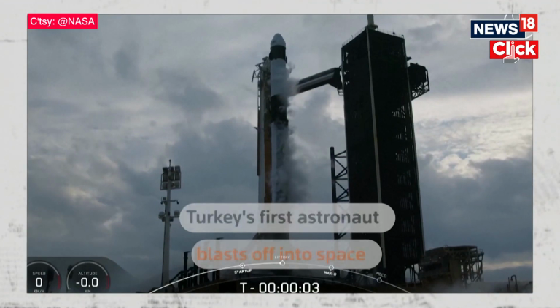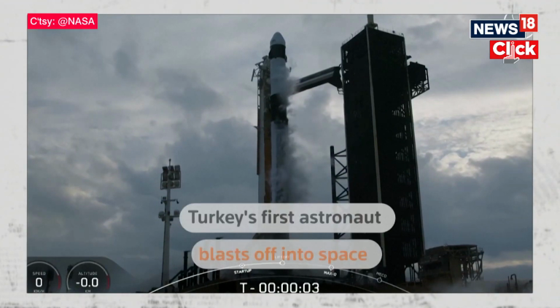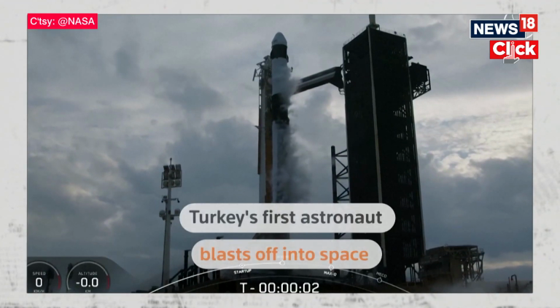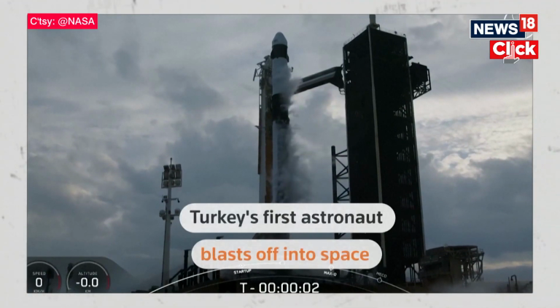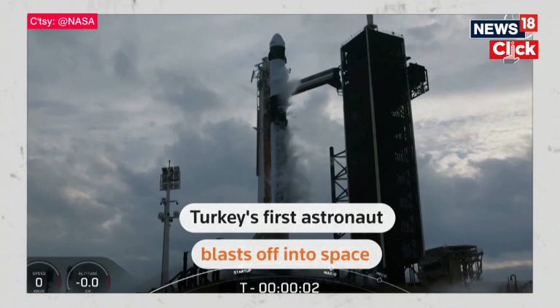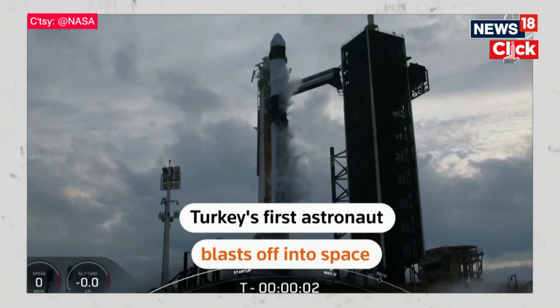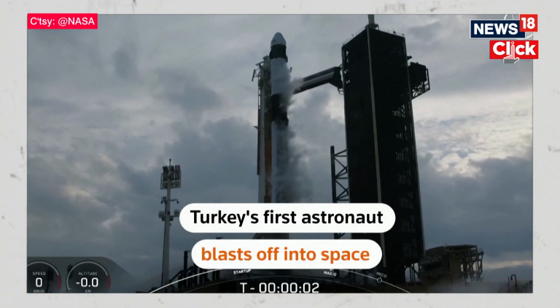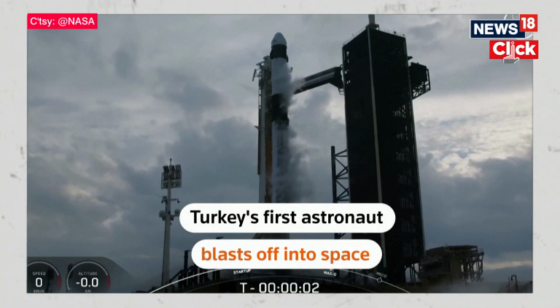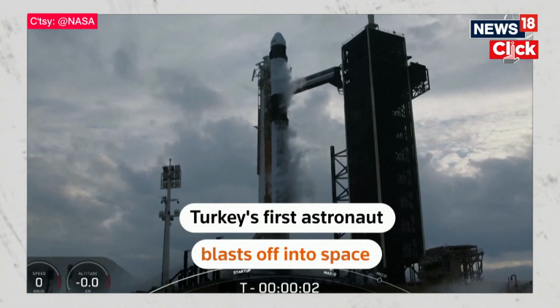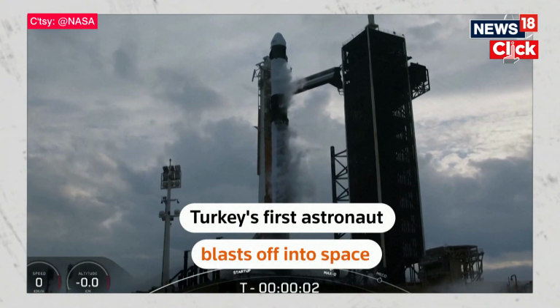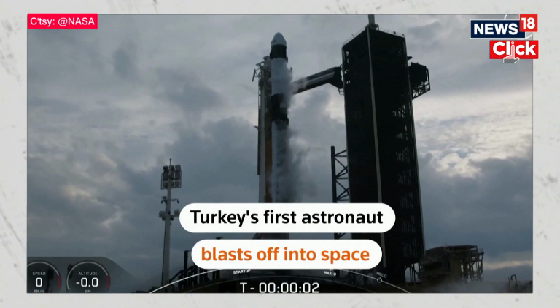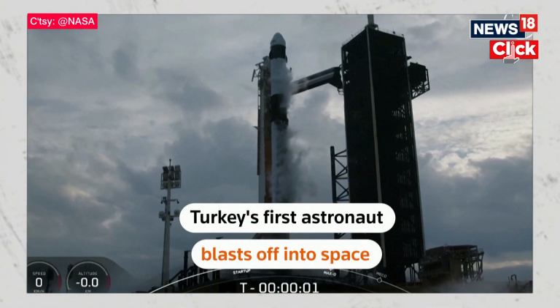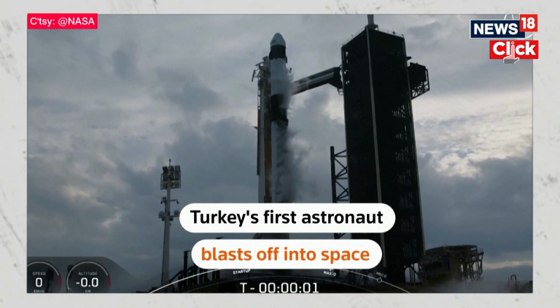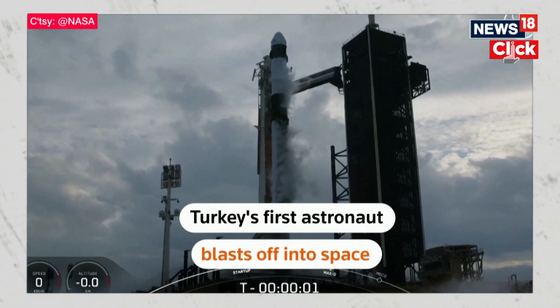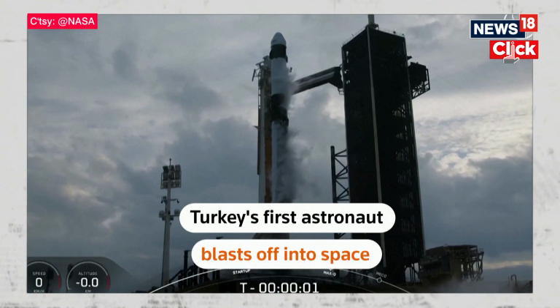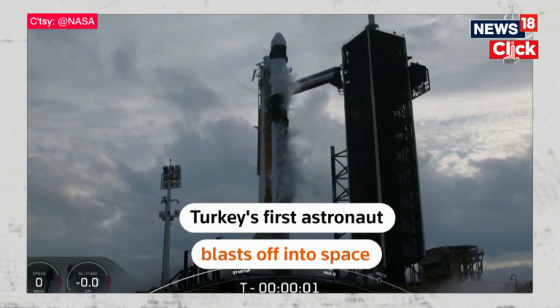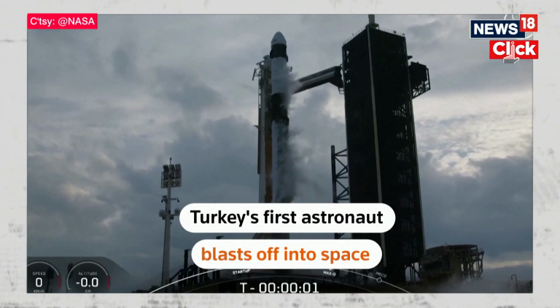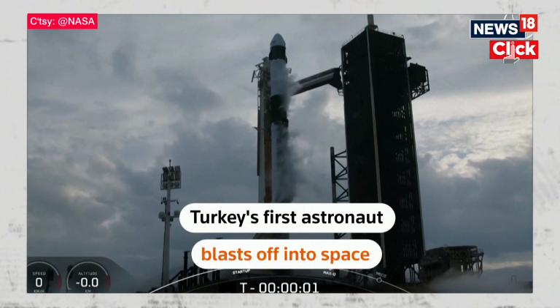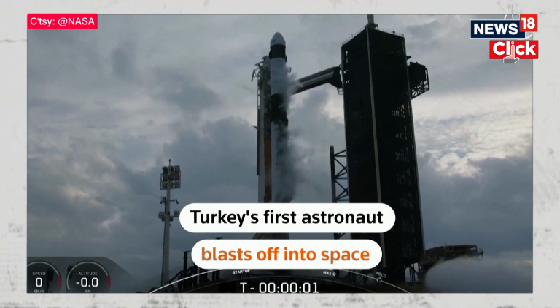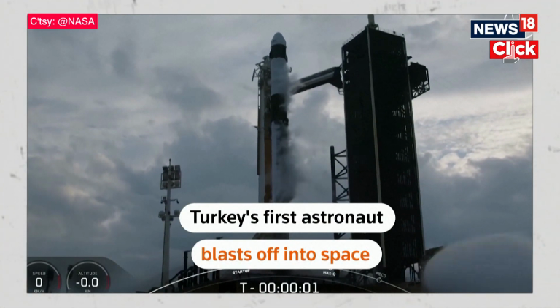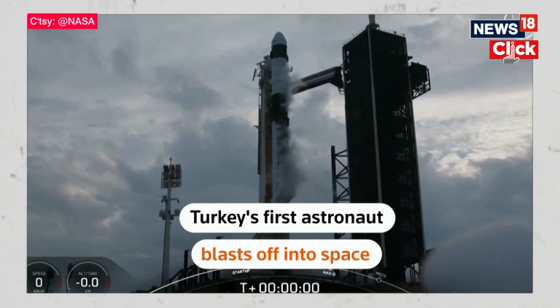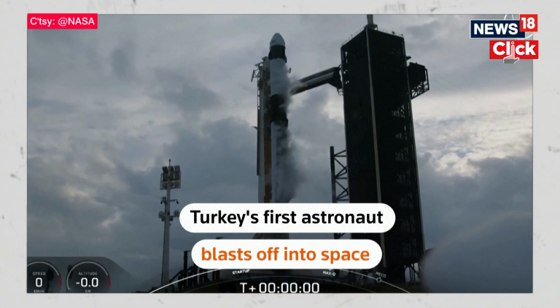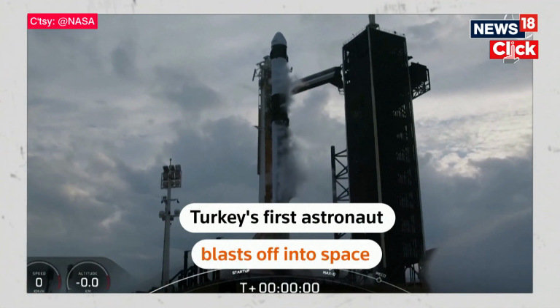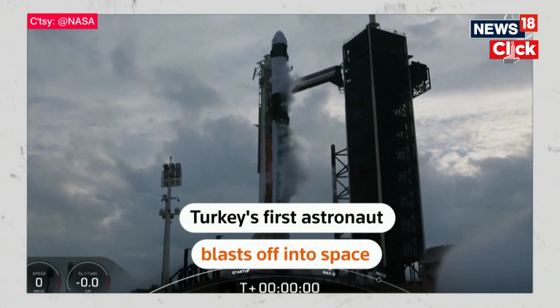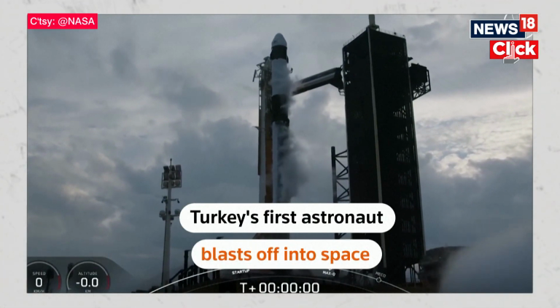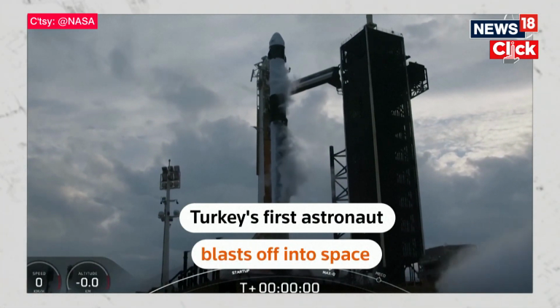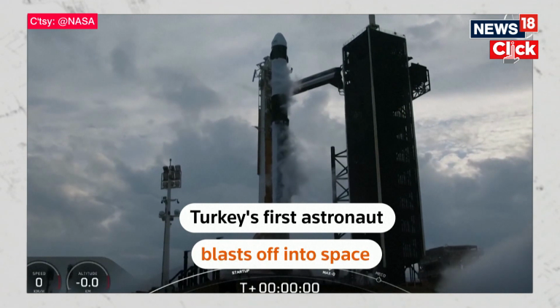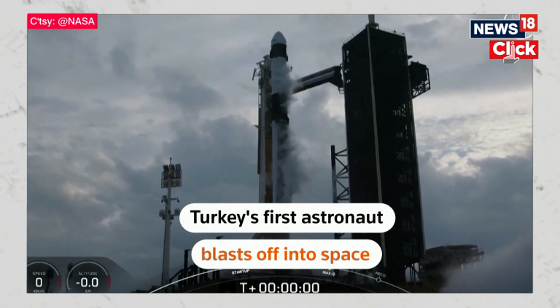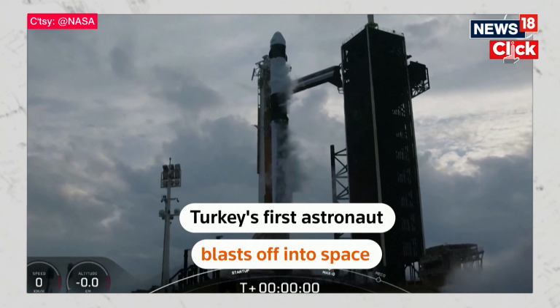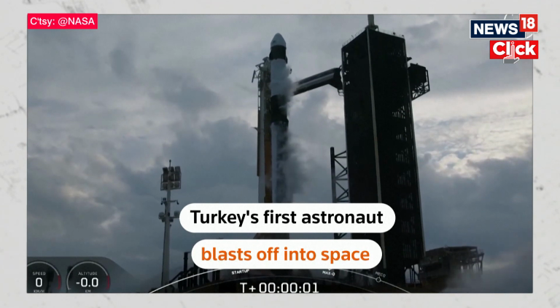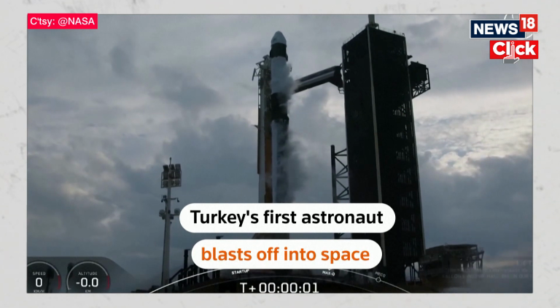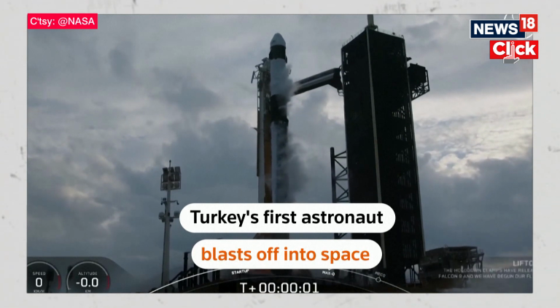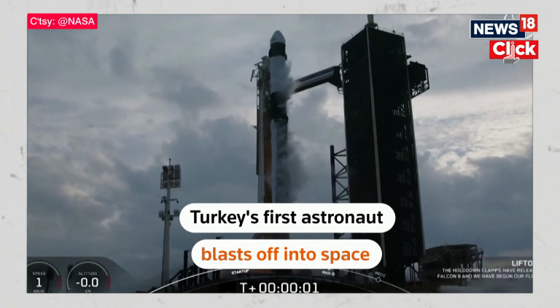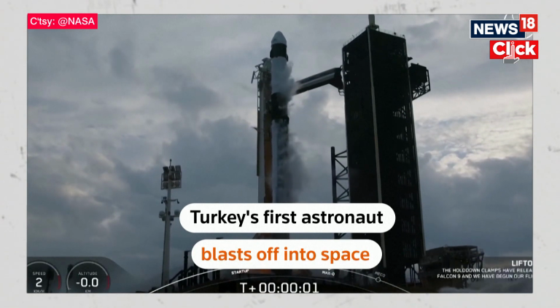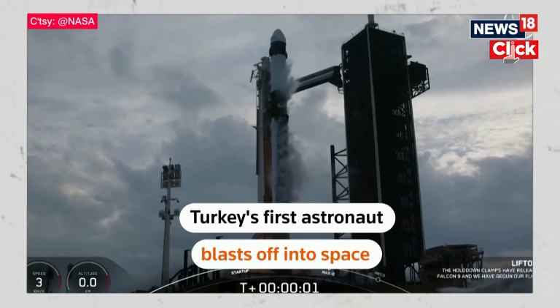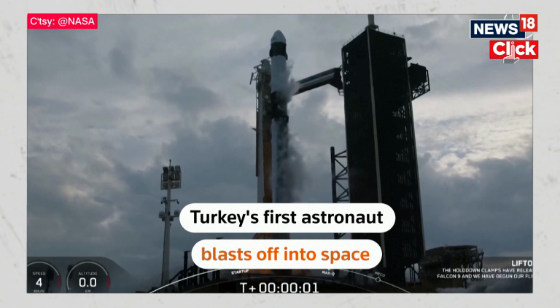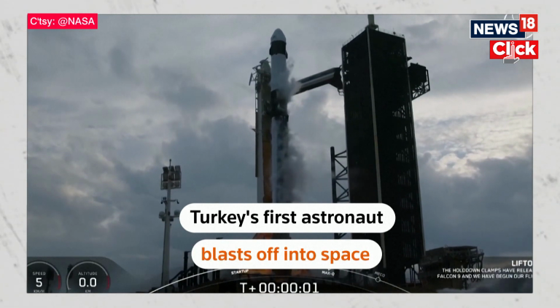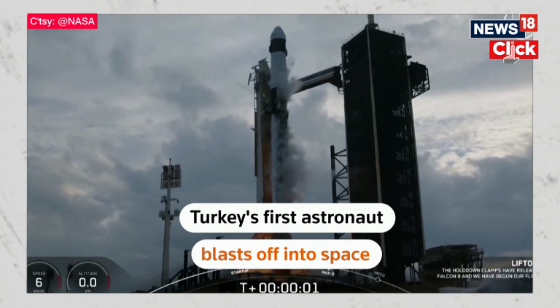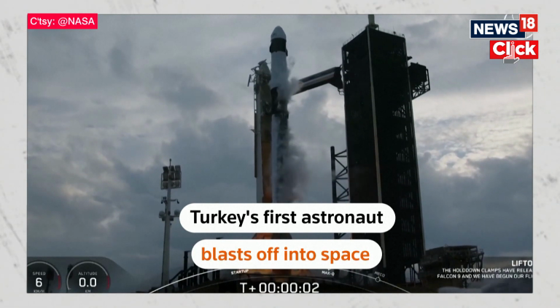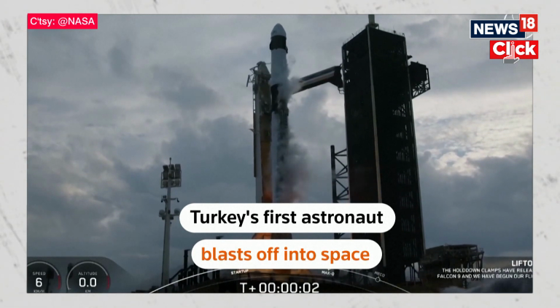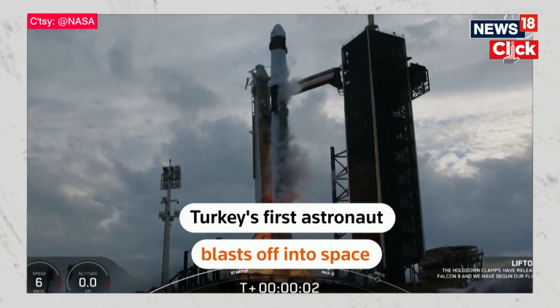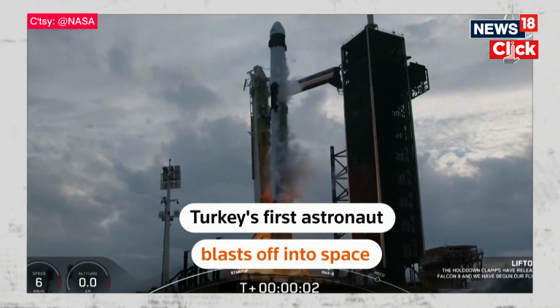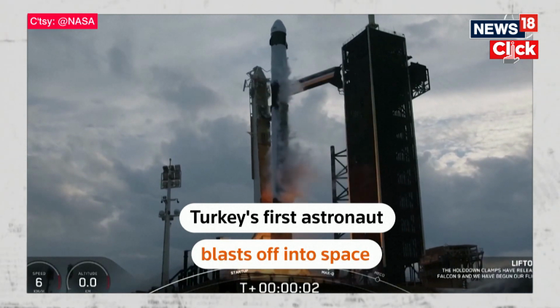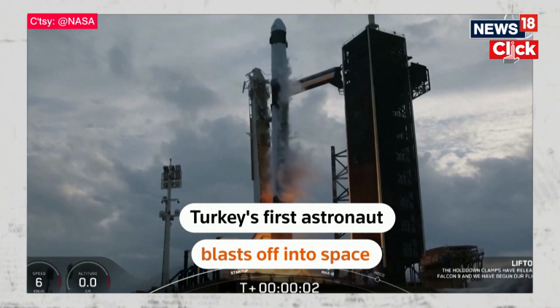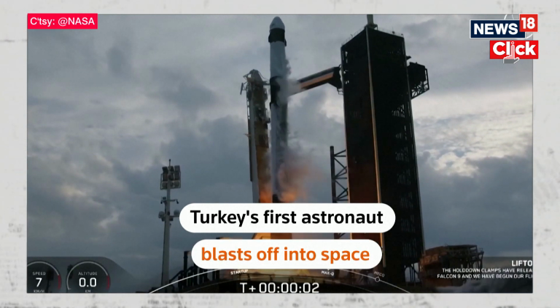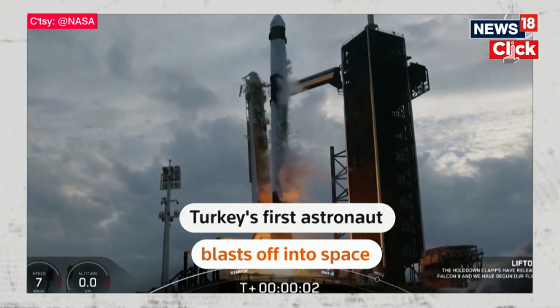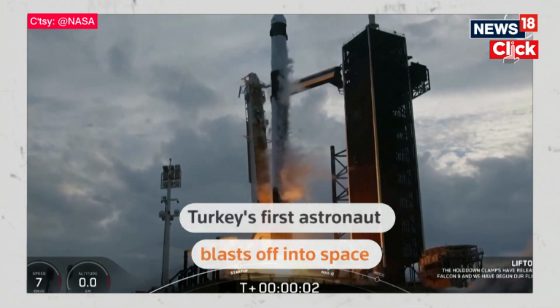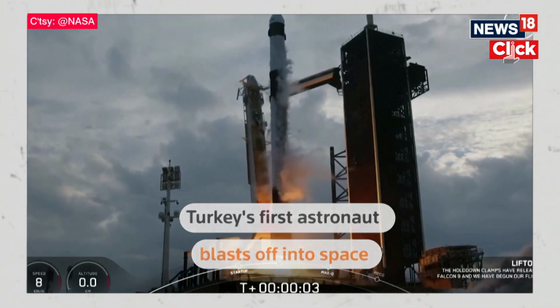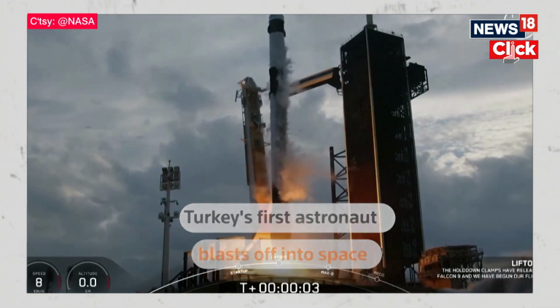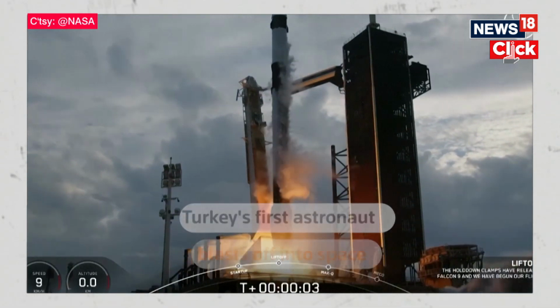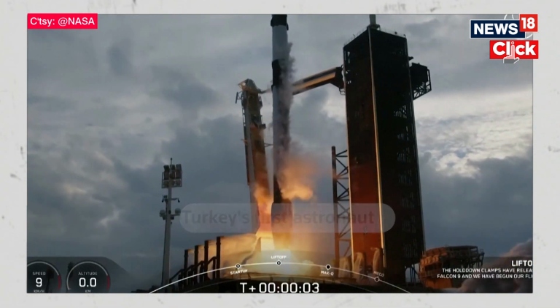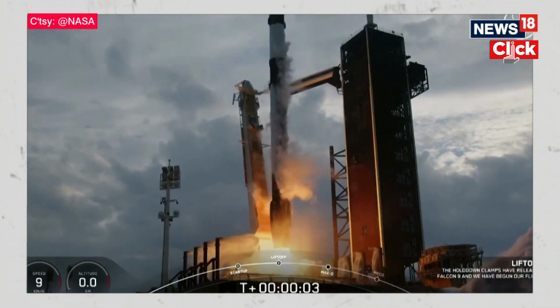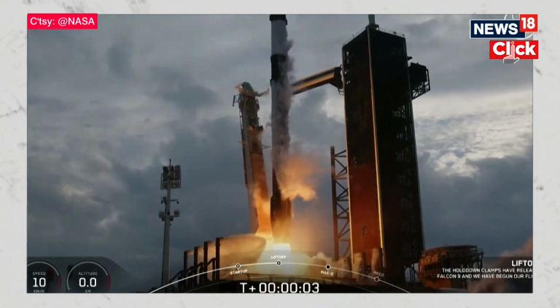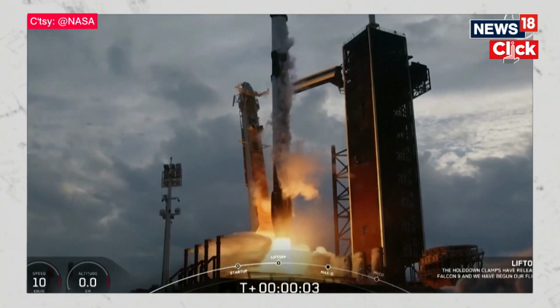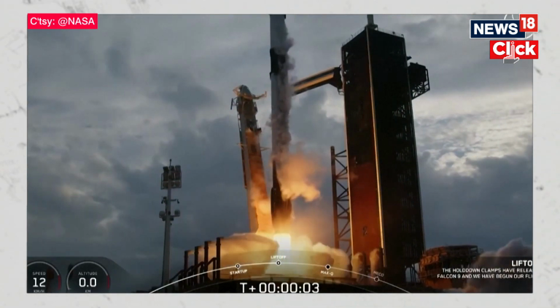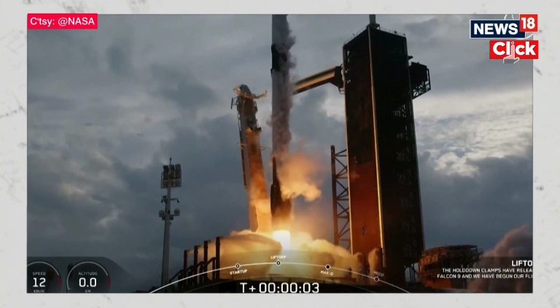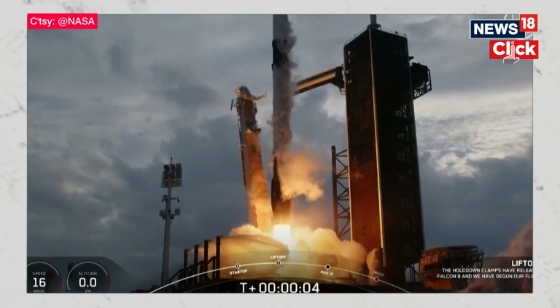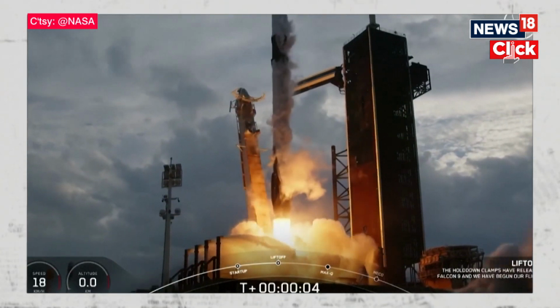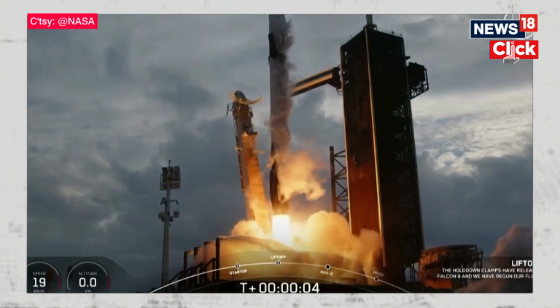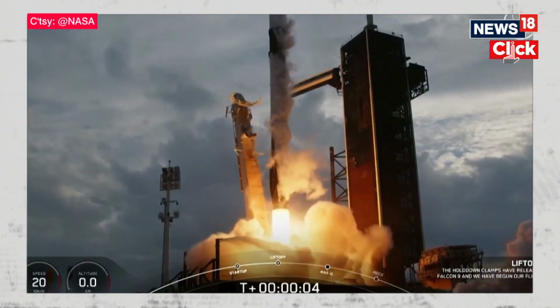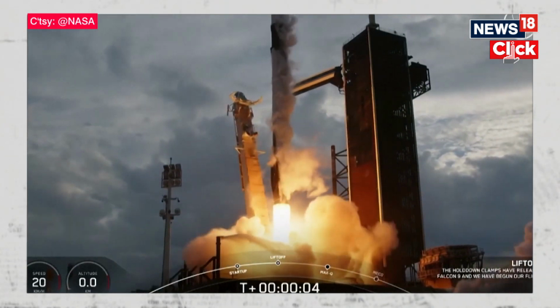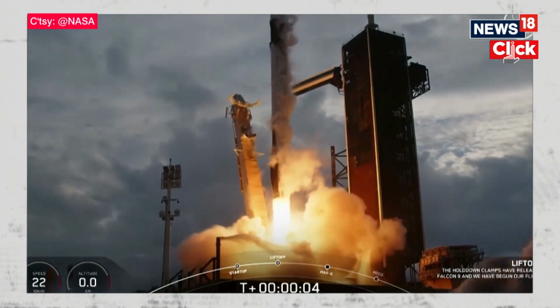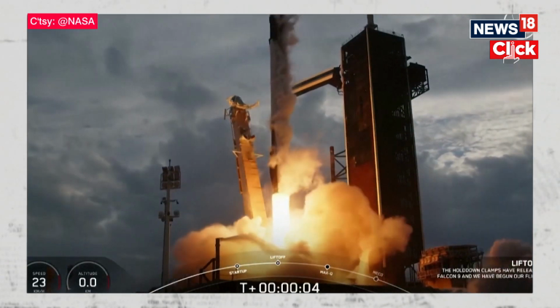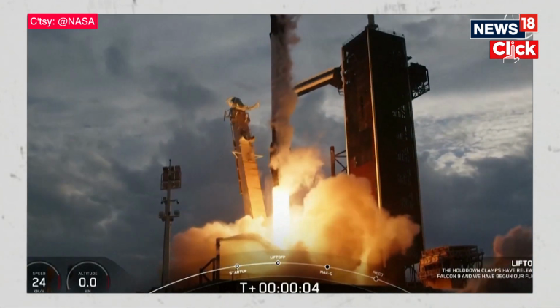1, 2, 1, ignition, engine full power, and let's go back to the crew.